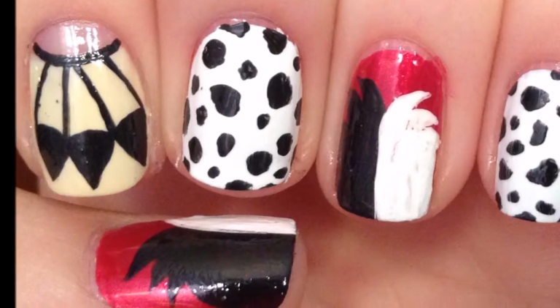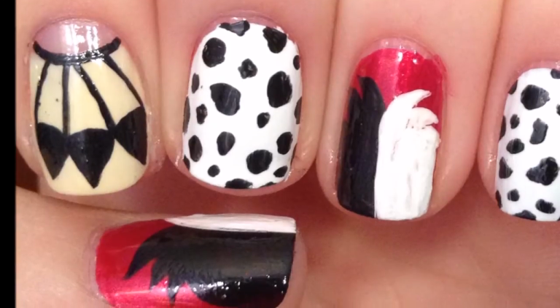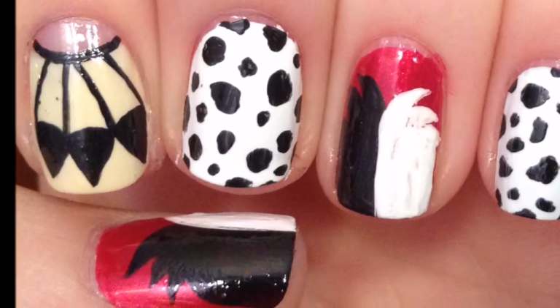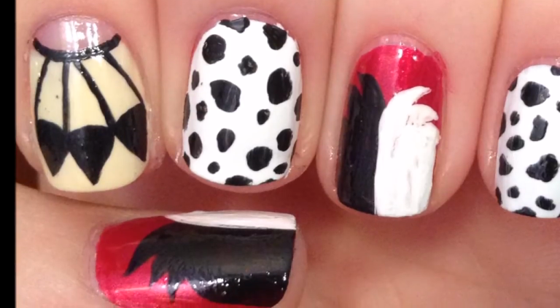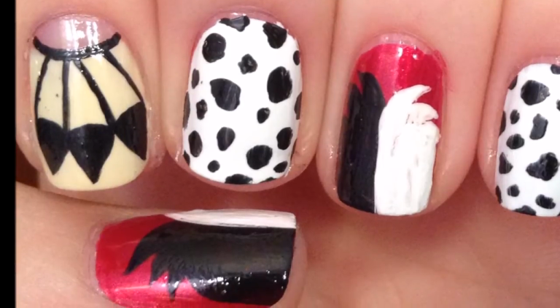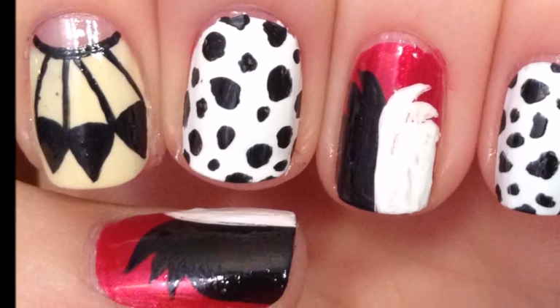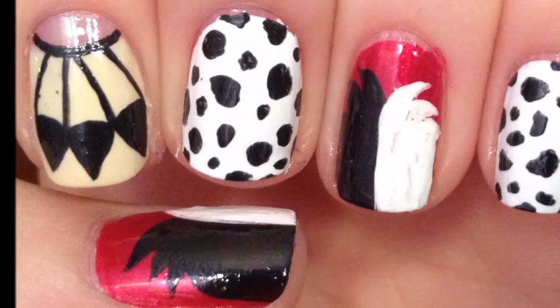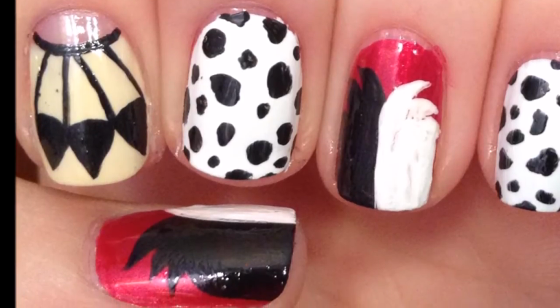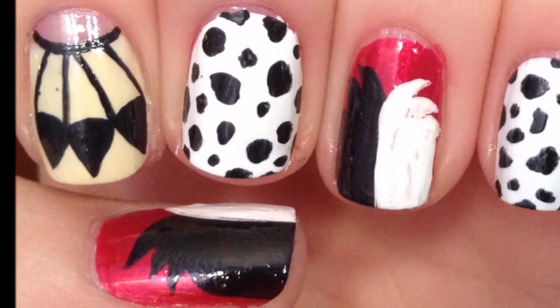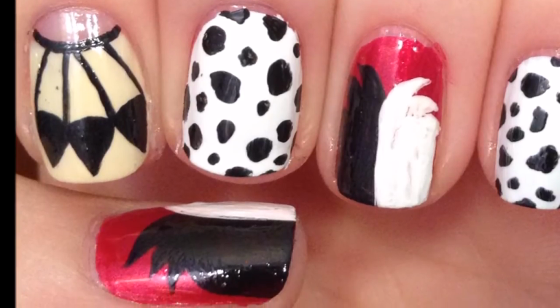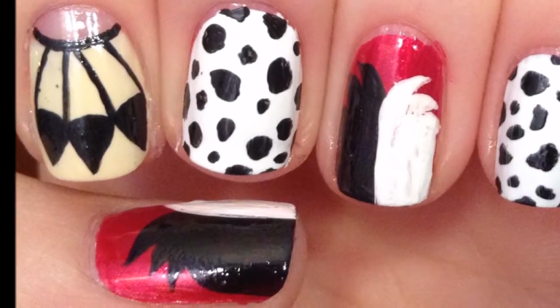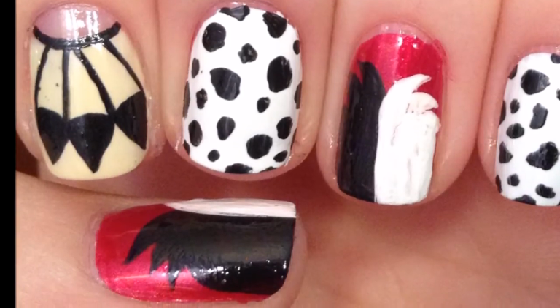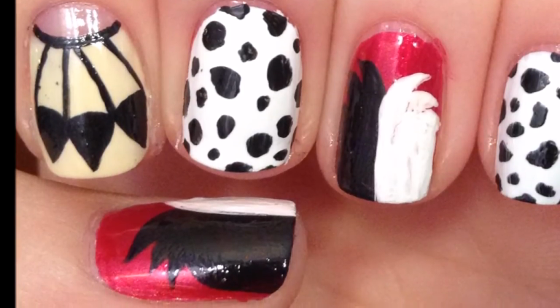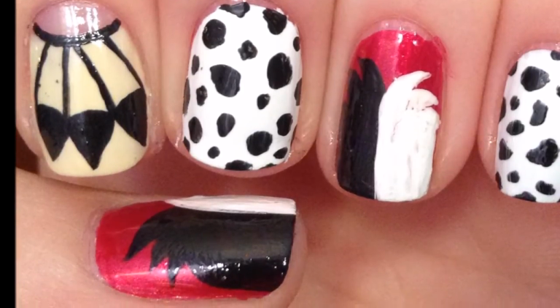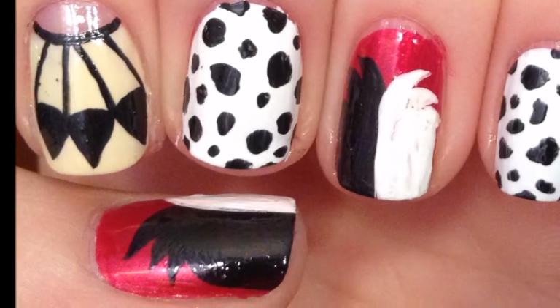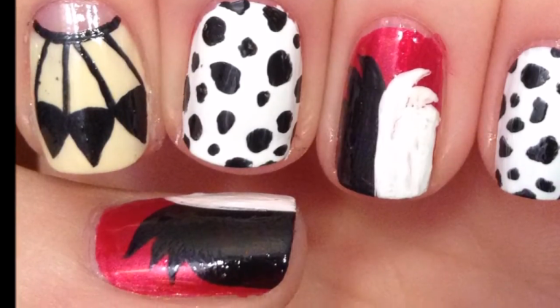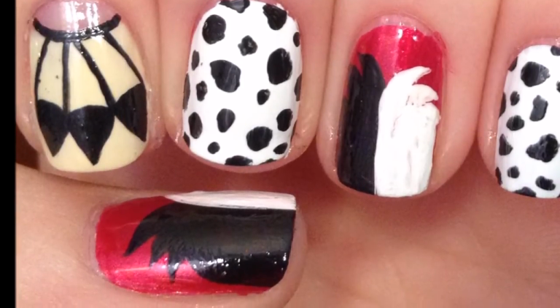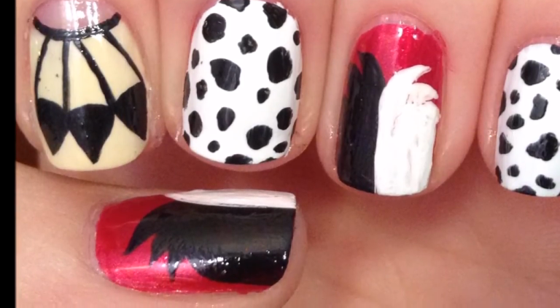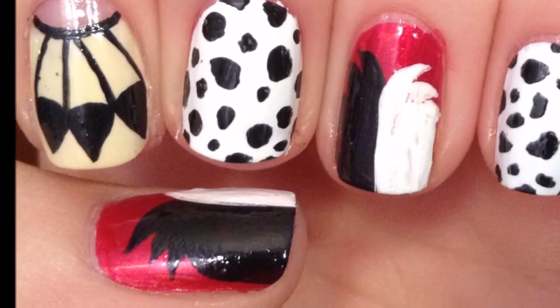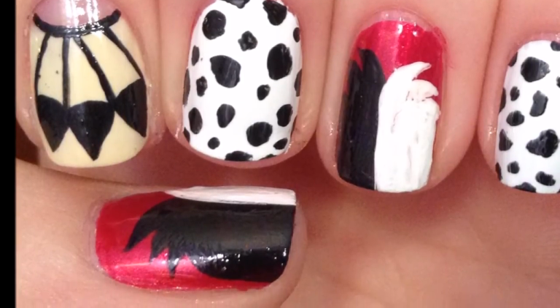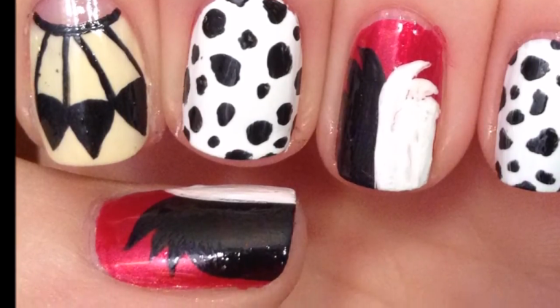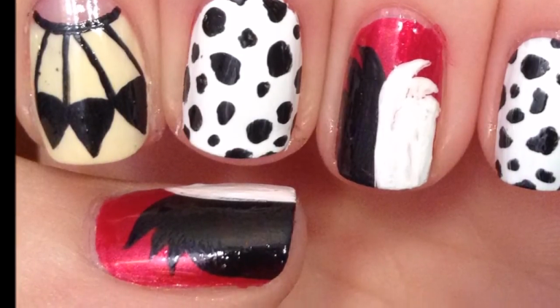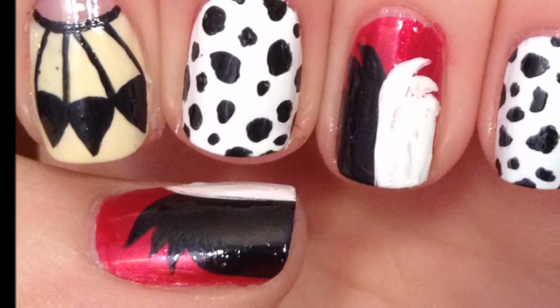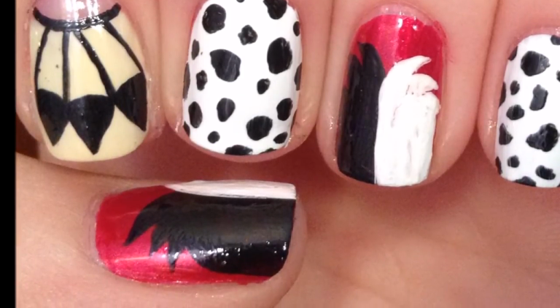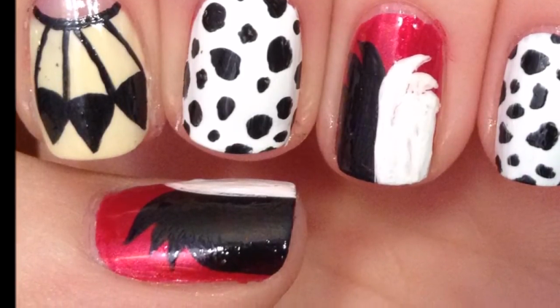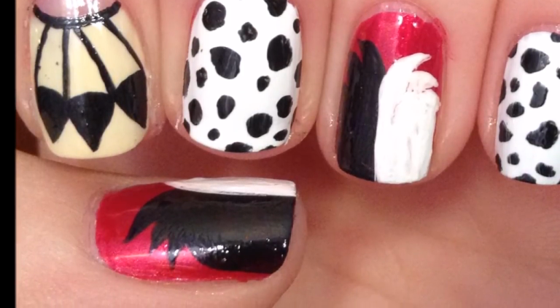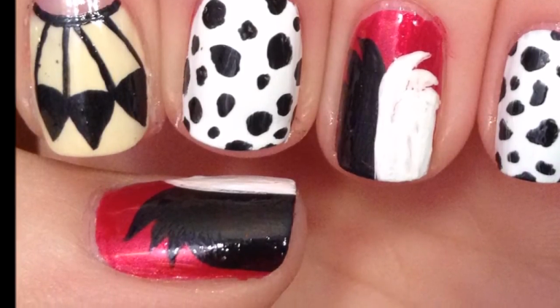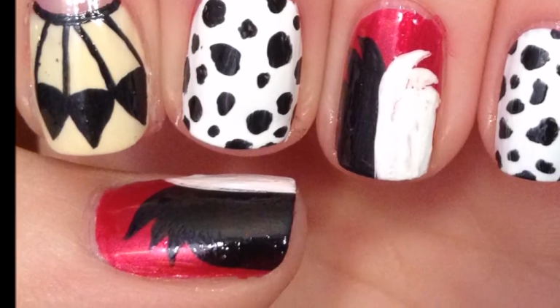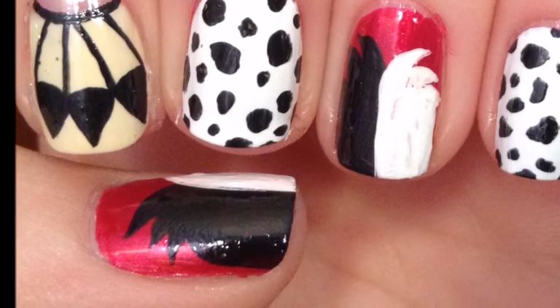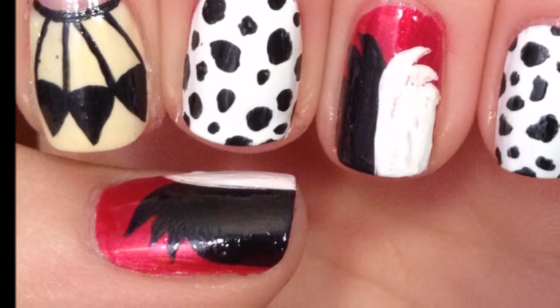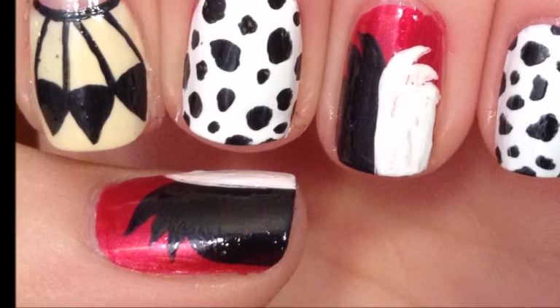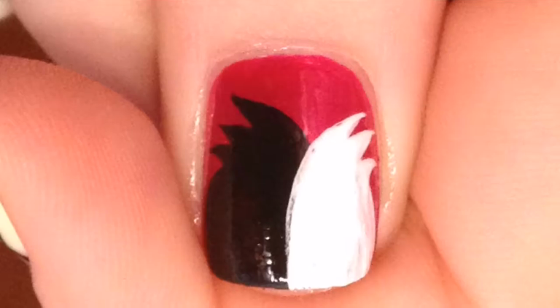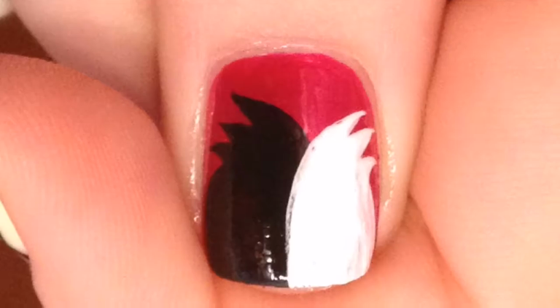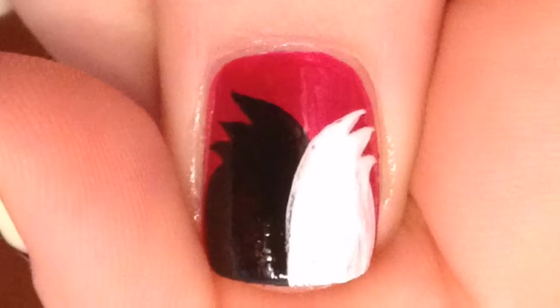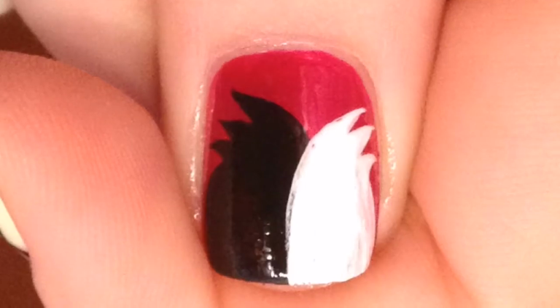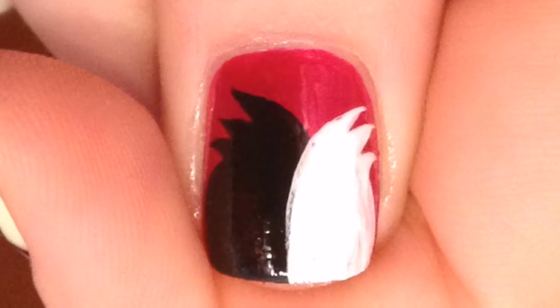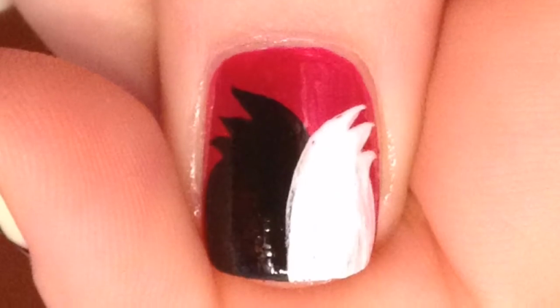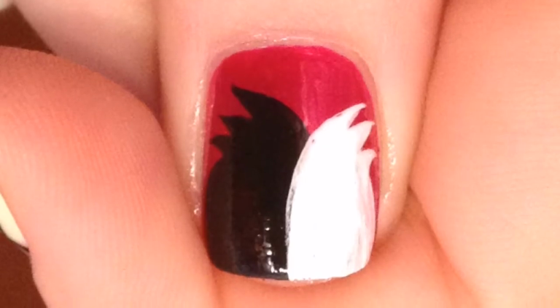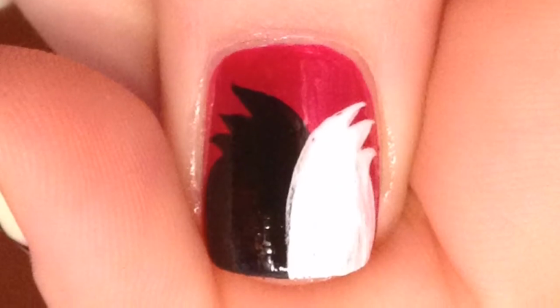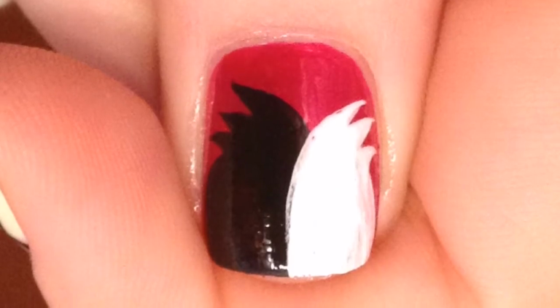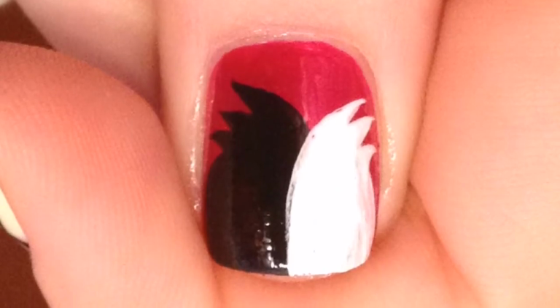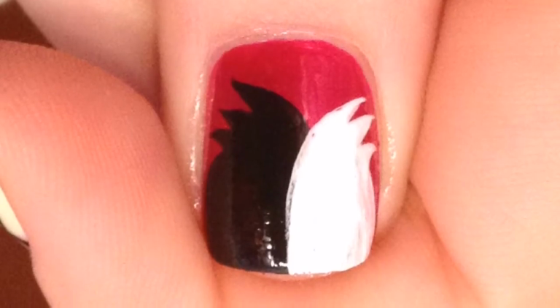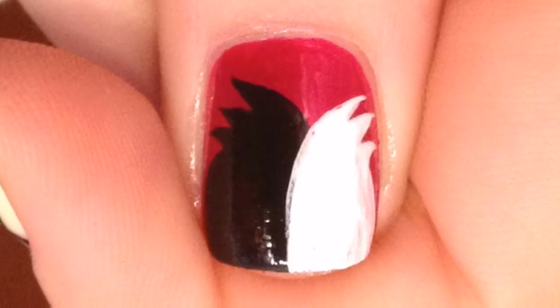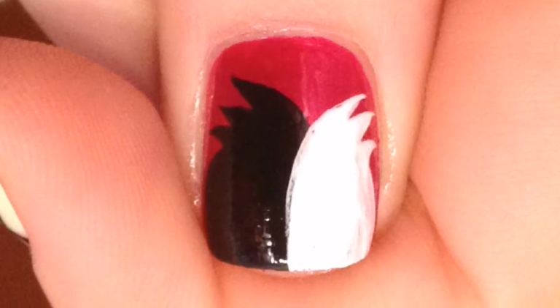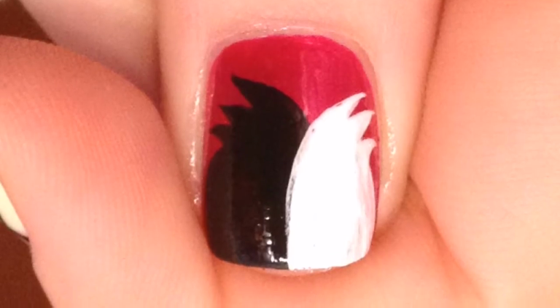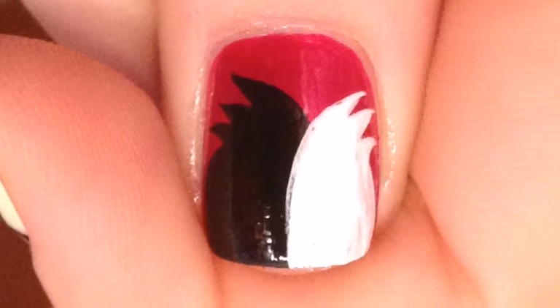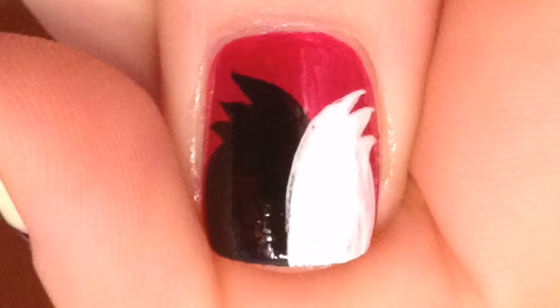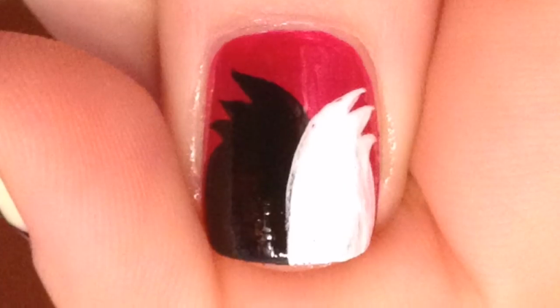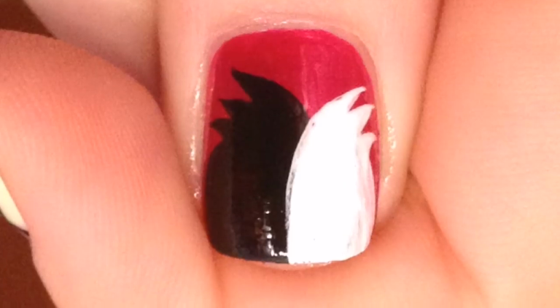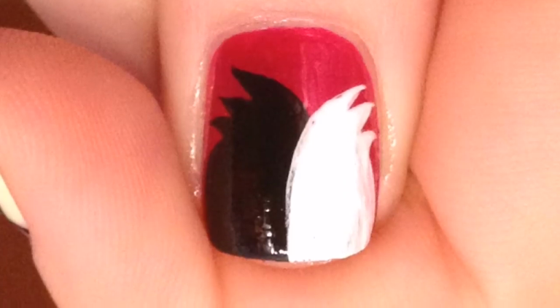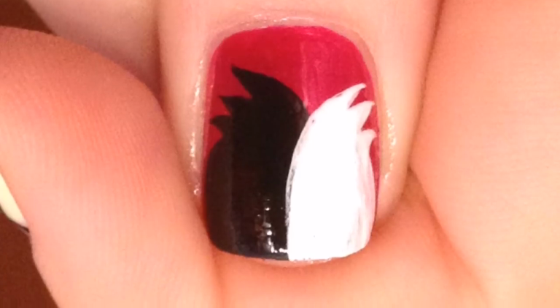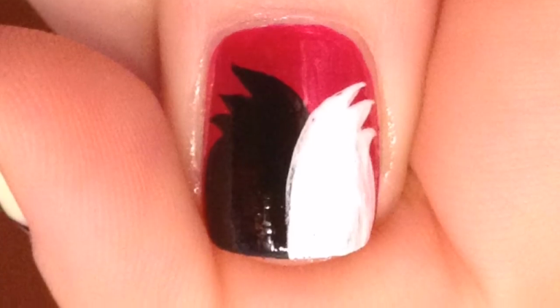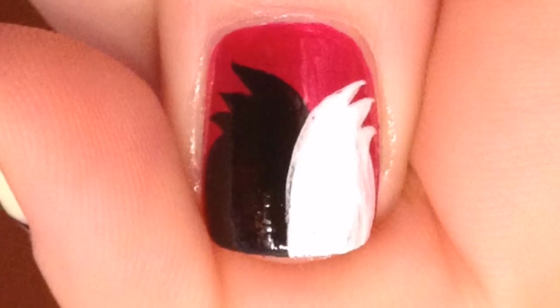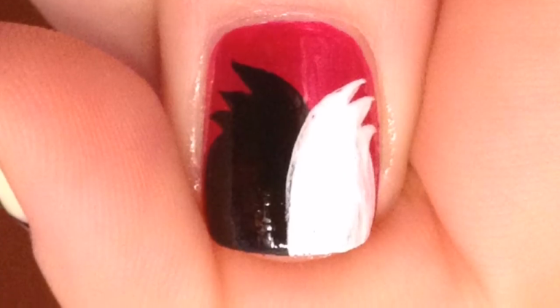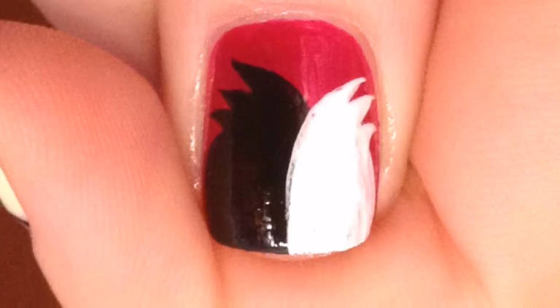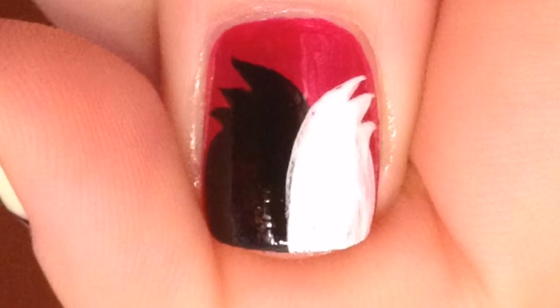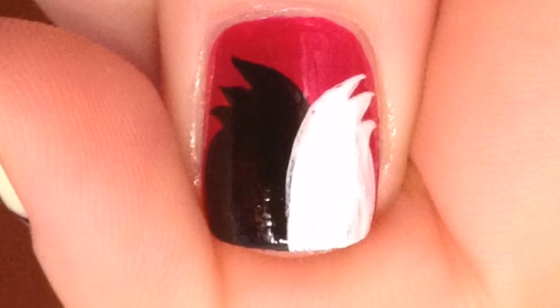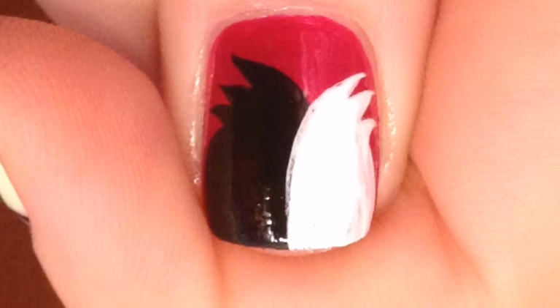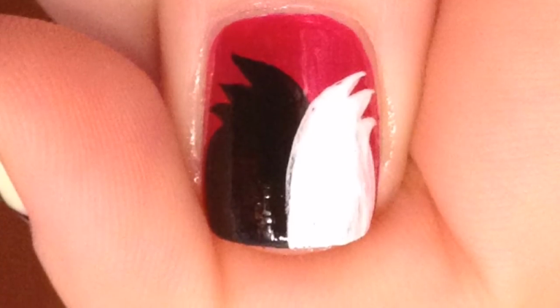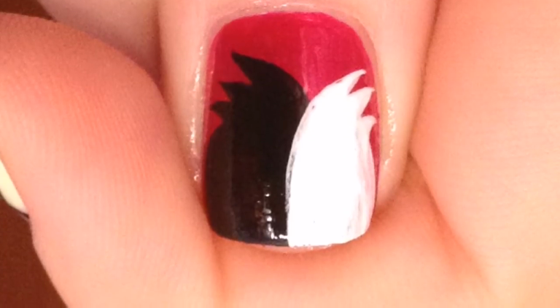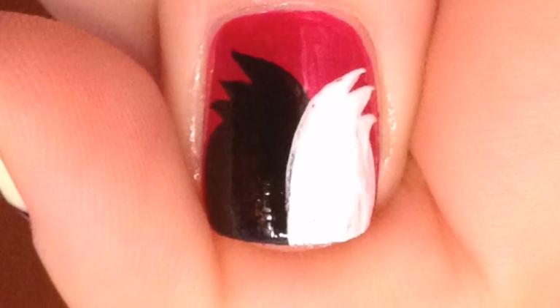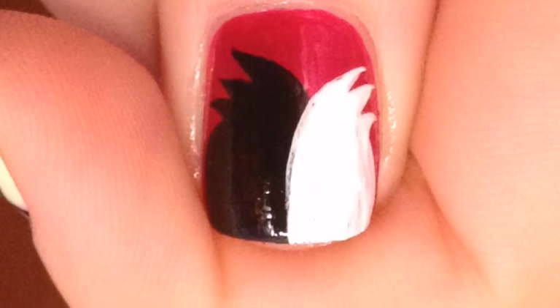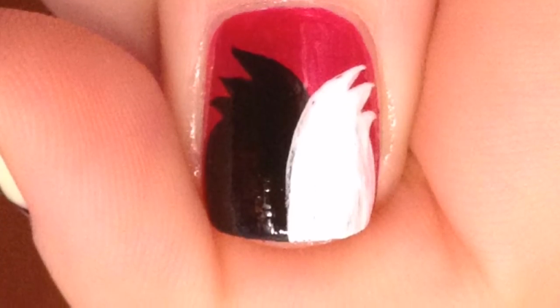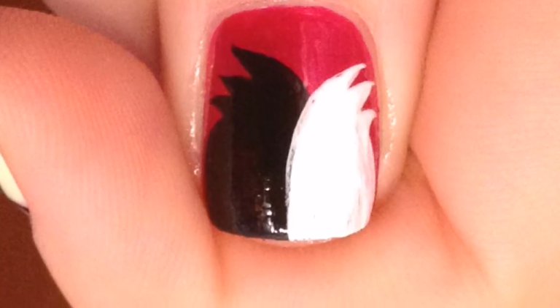Begin by painting your thumb and ring nails red, your pointer nail with a cream half moon, and your middle and pinky nails white.